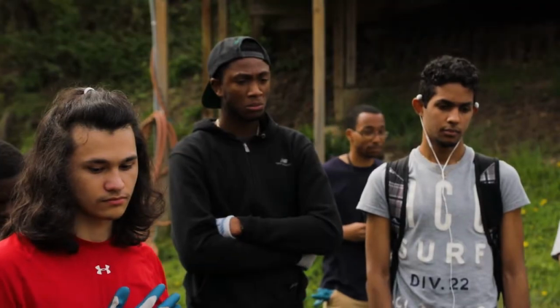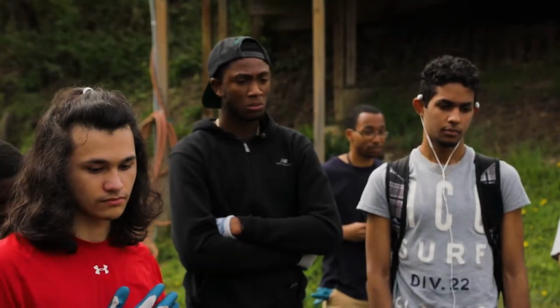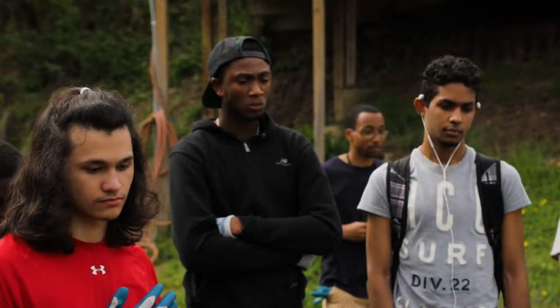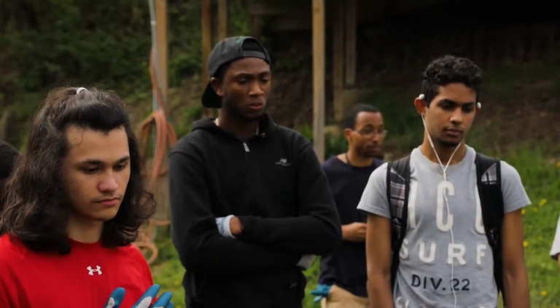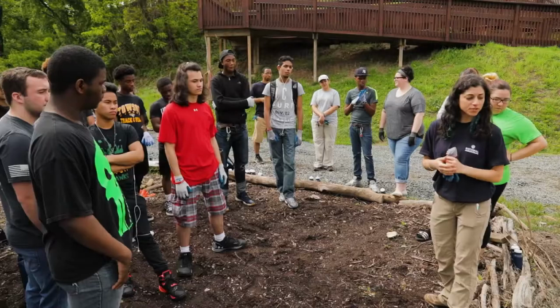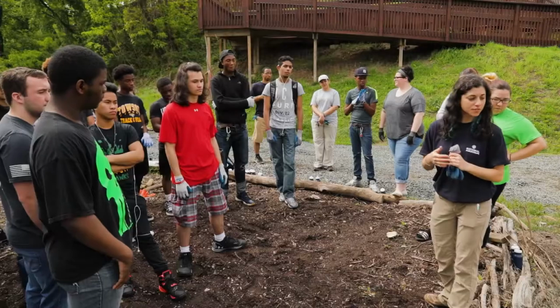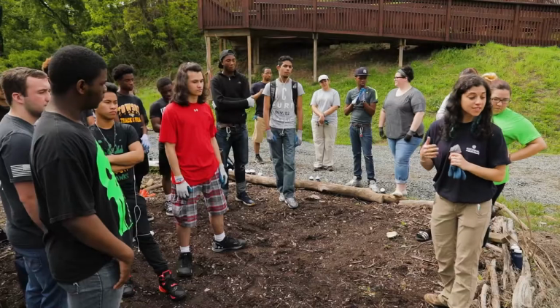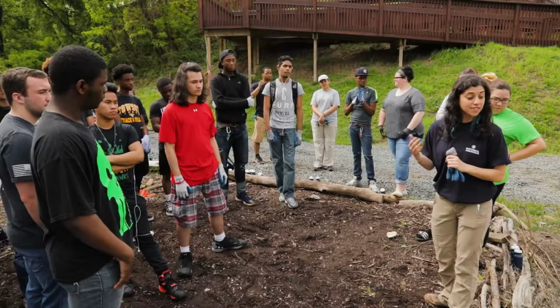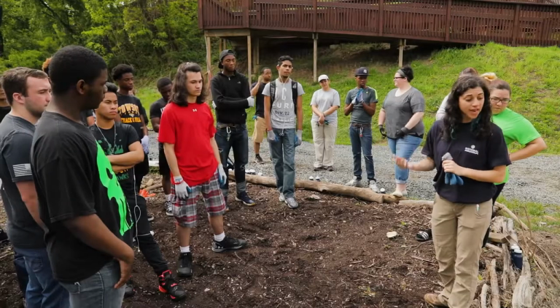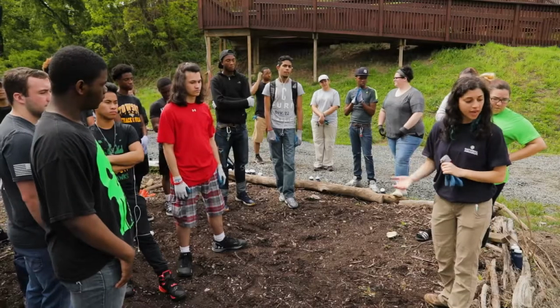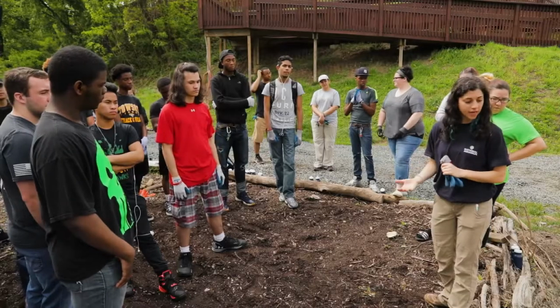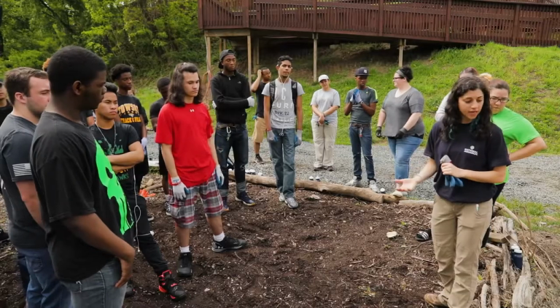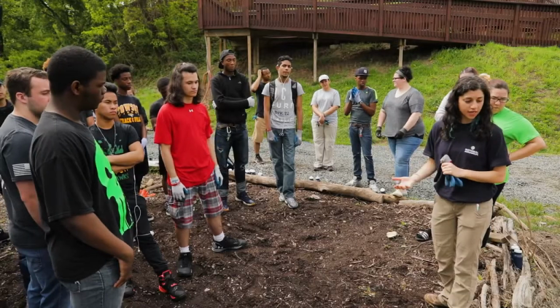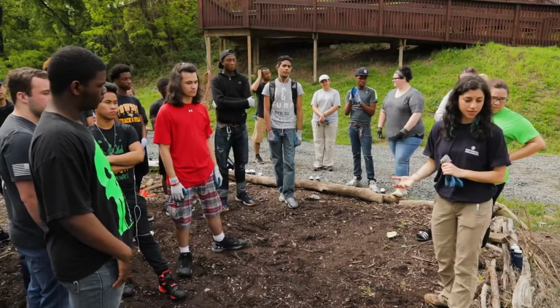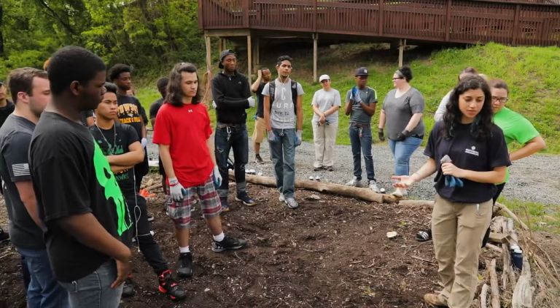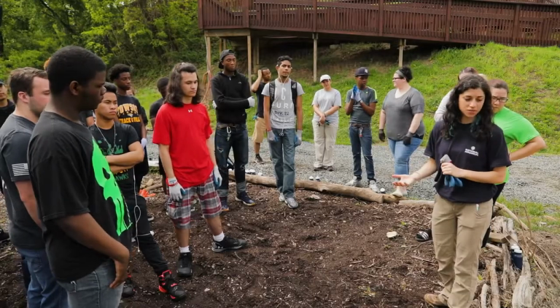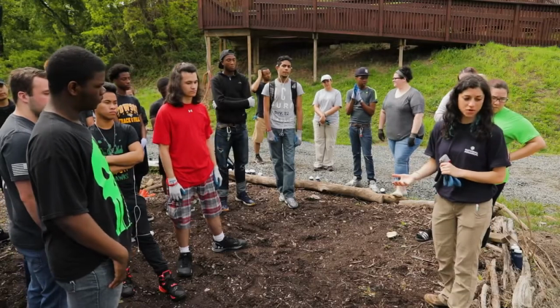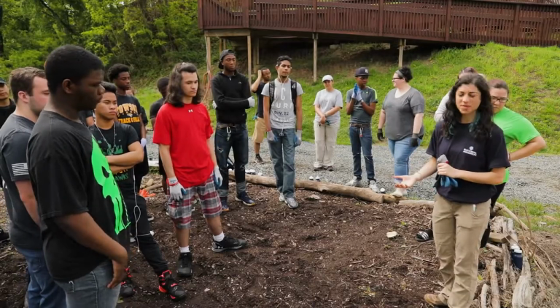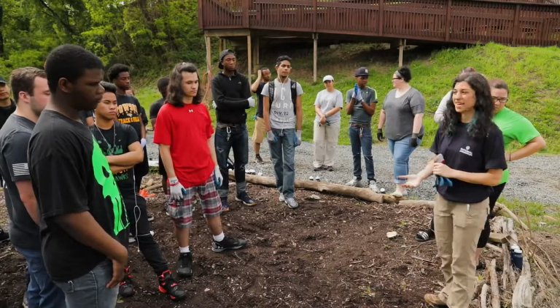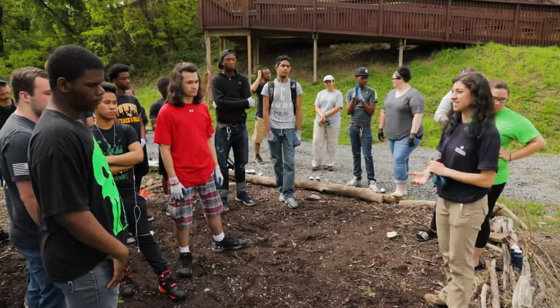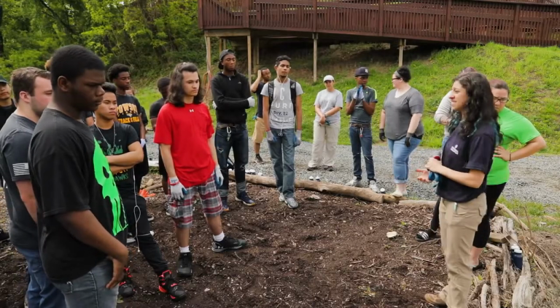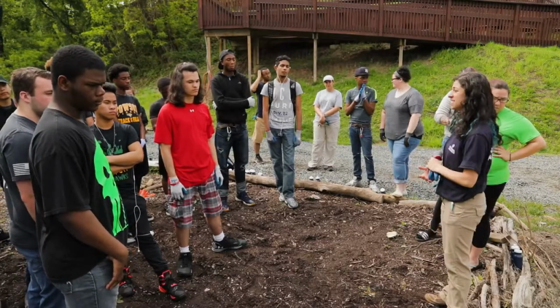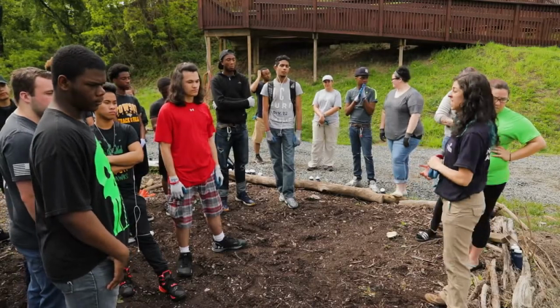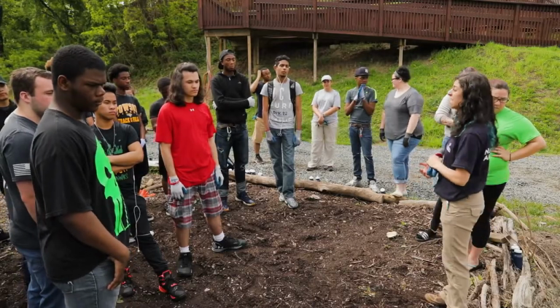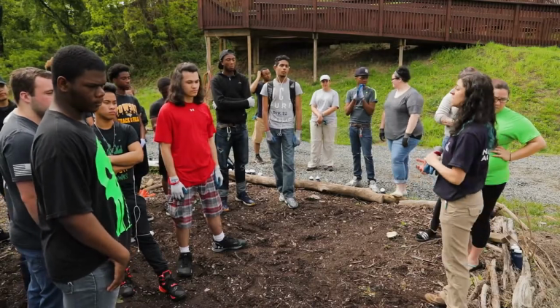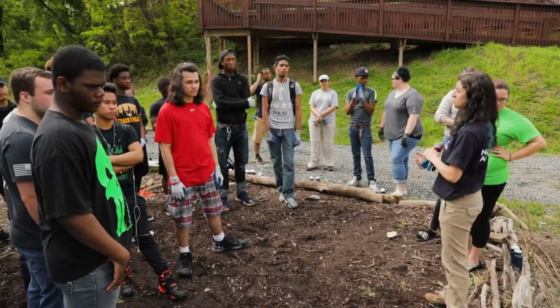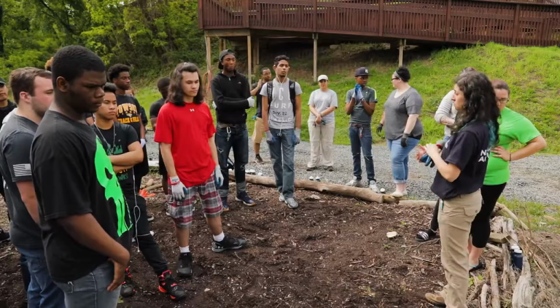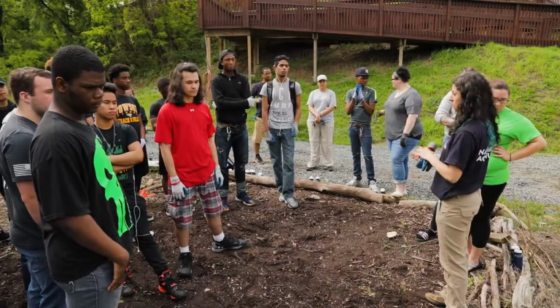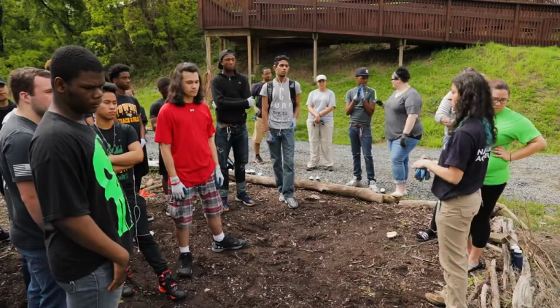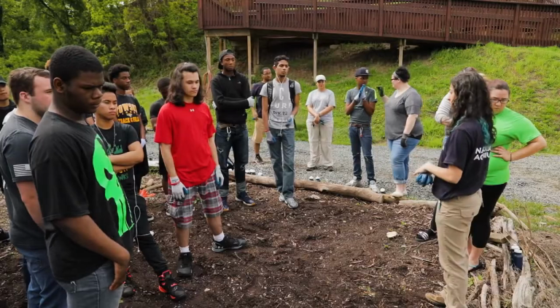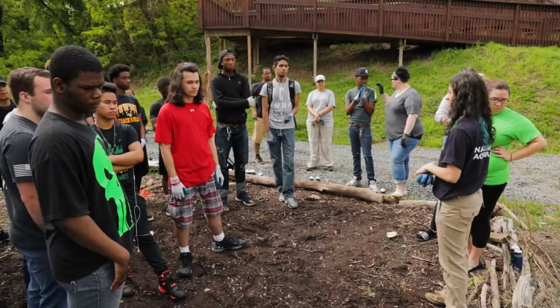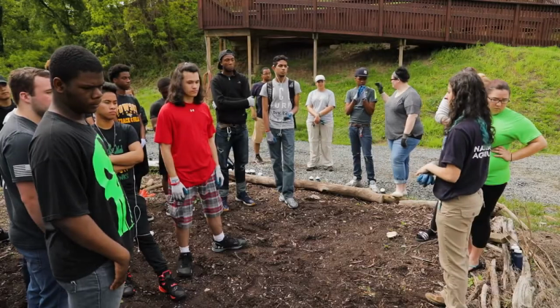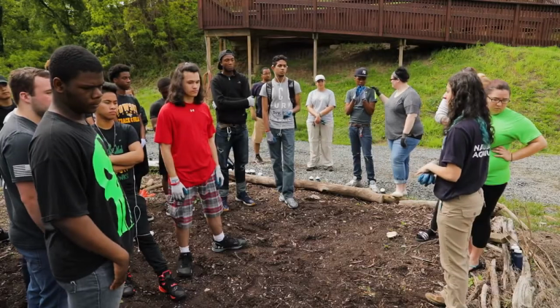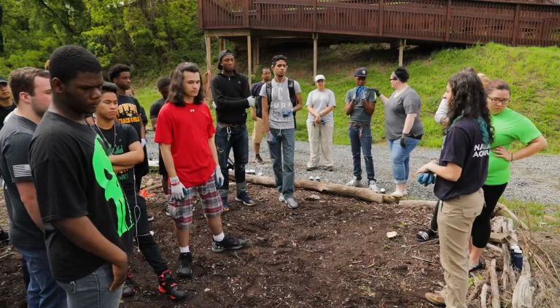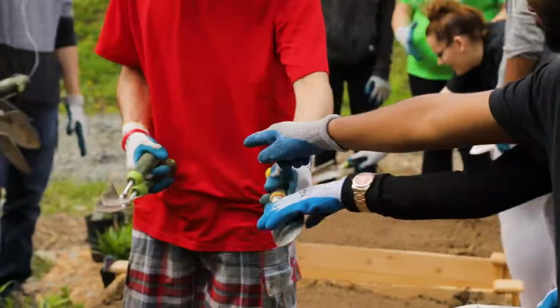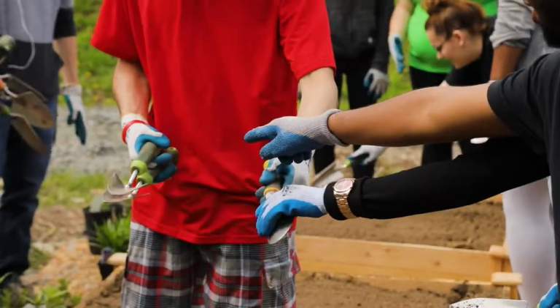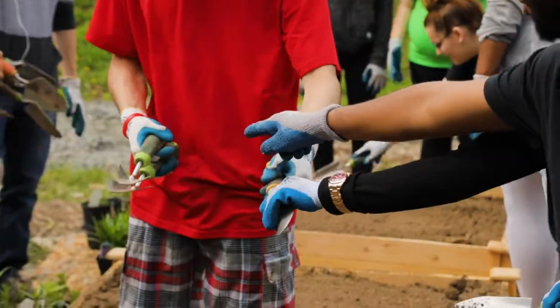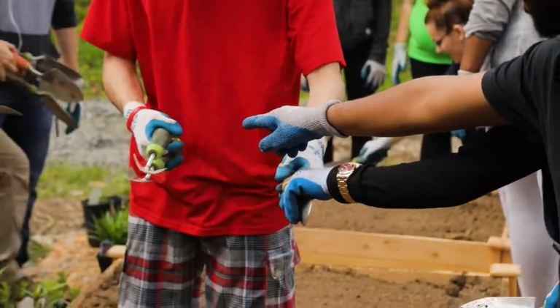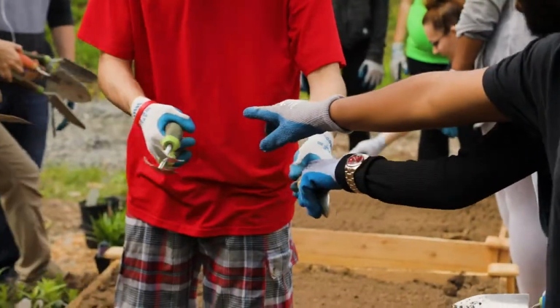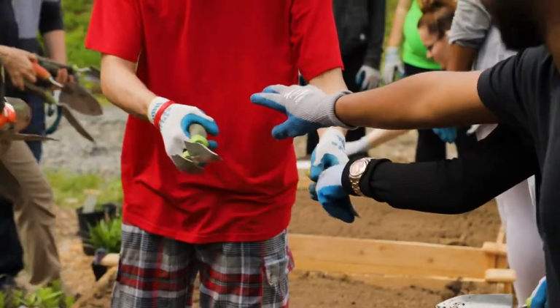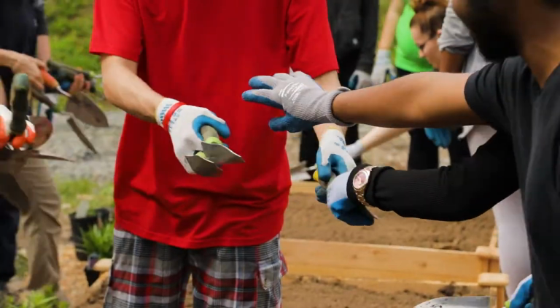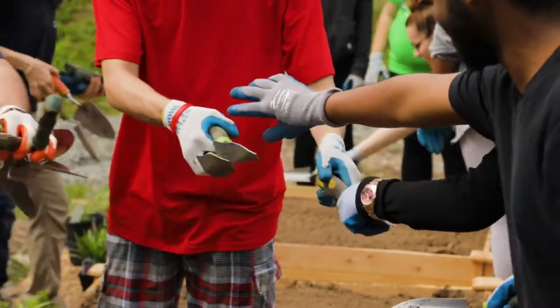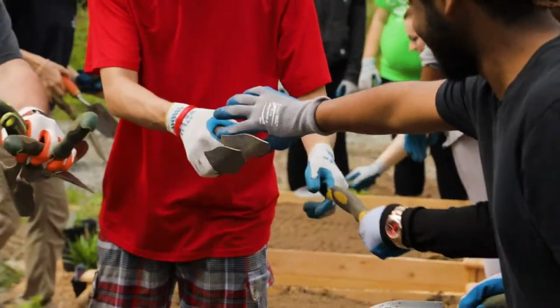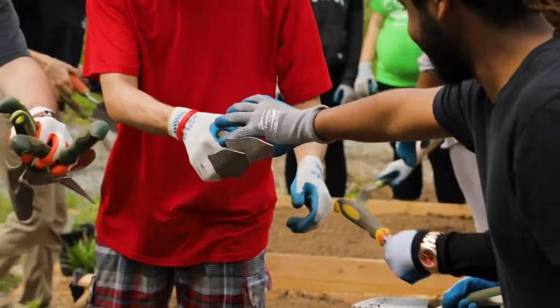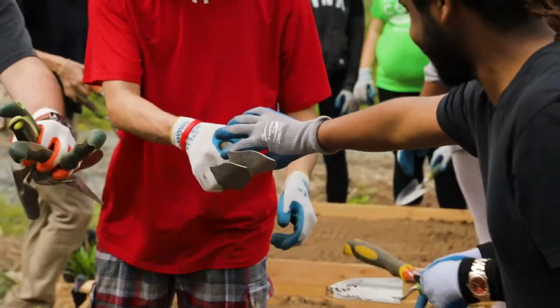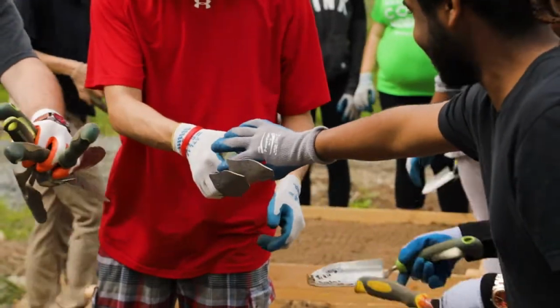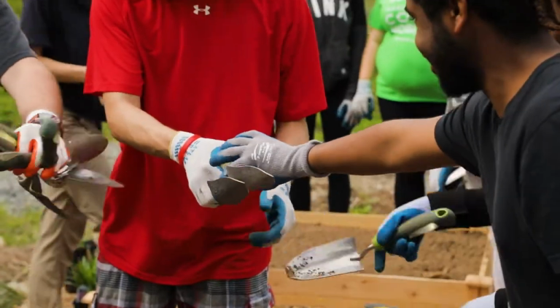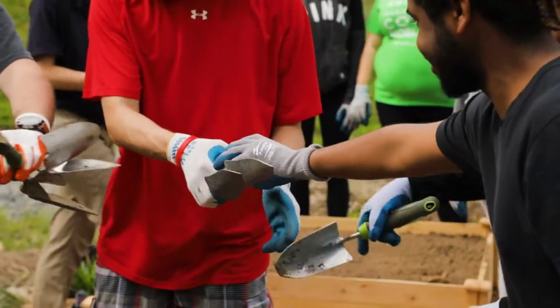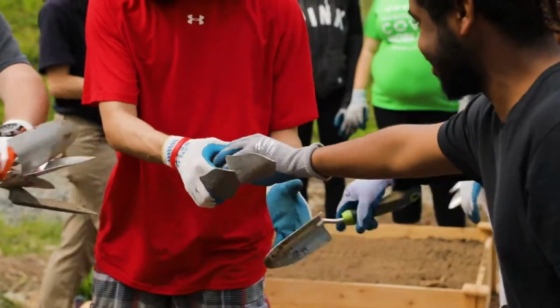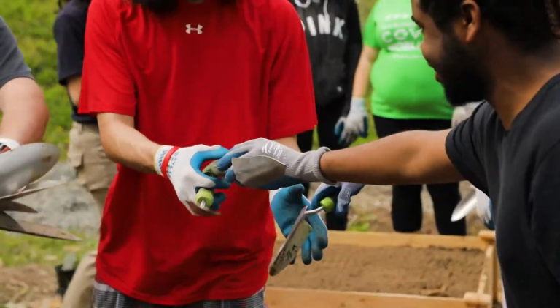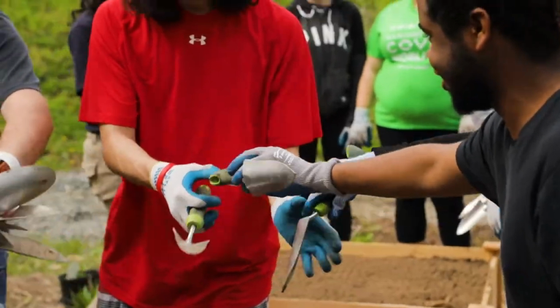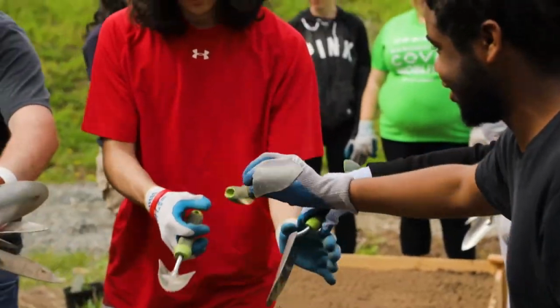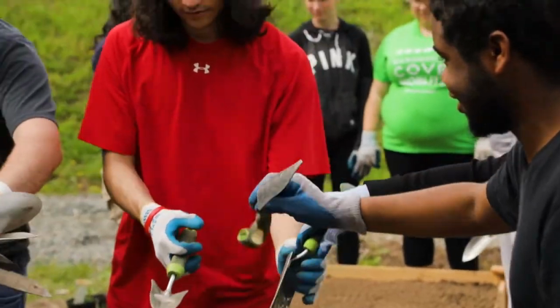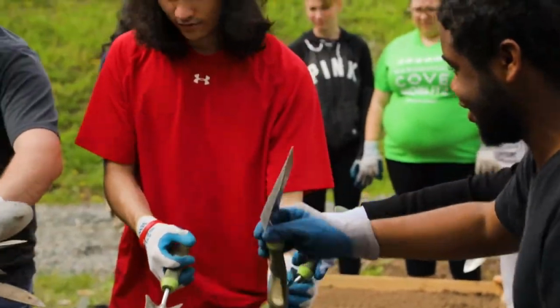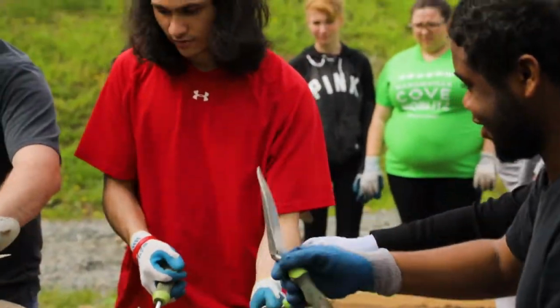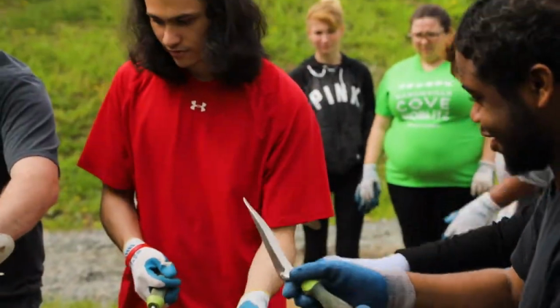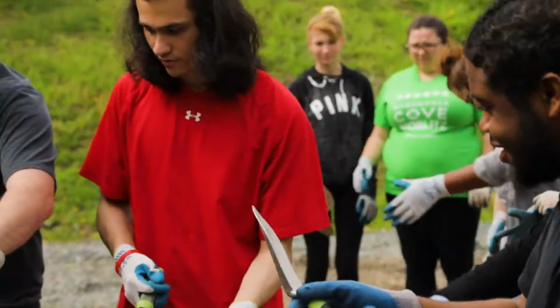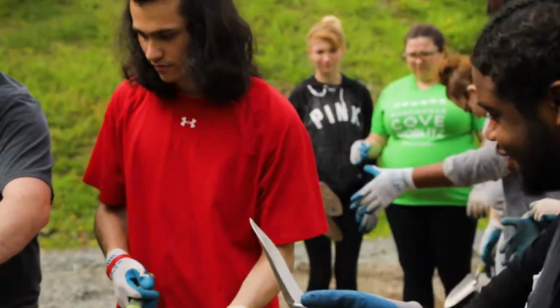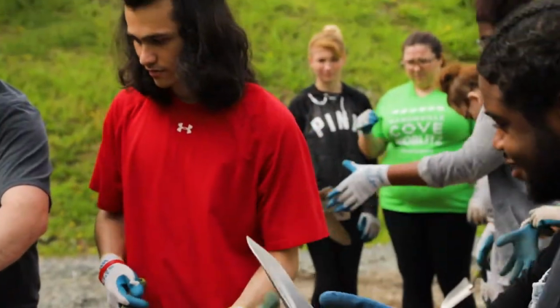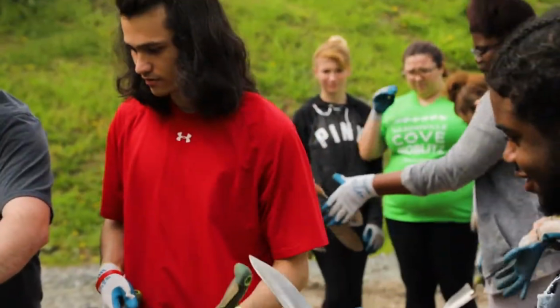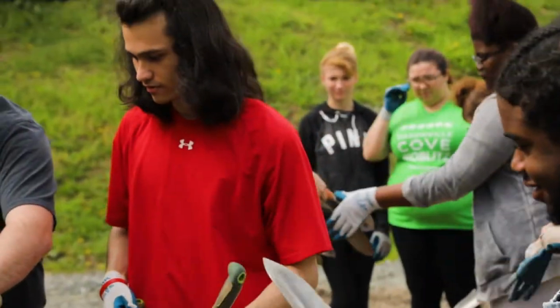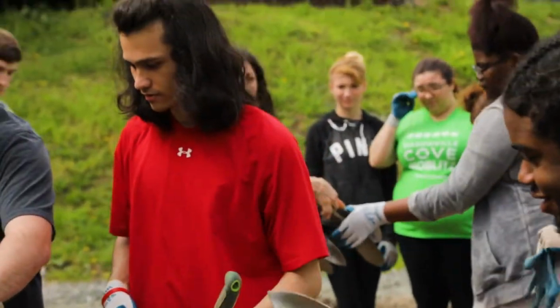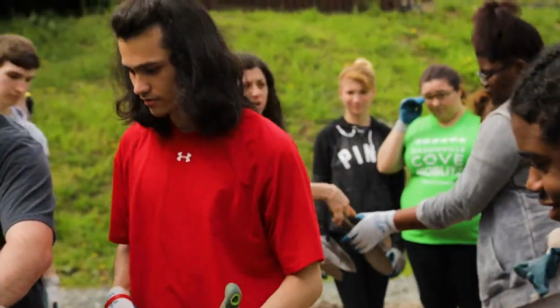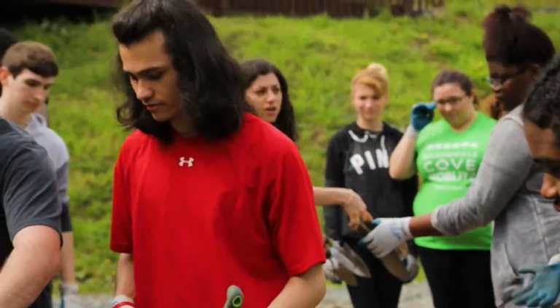What we're doing today is we're planting a ton of milkweed. I'm going to take some spades here — before we get started, I am going to do a demo.